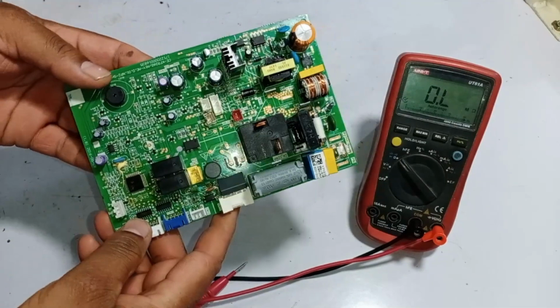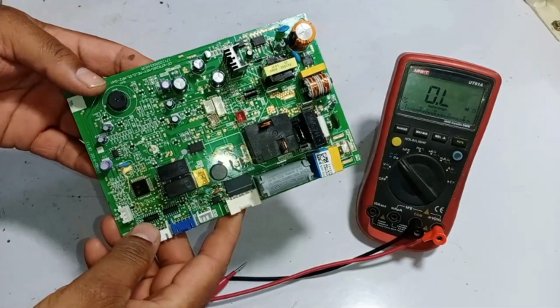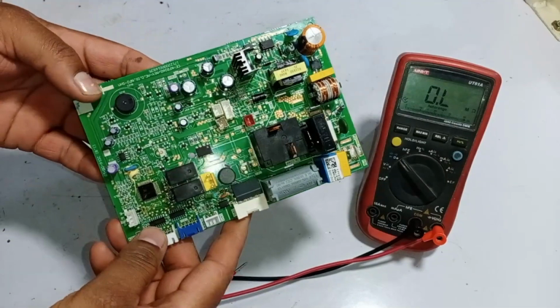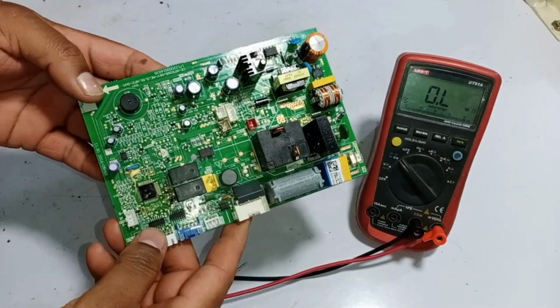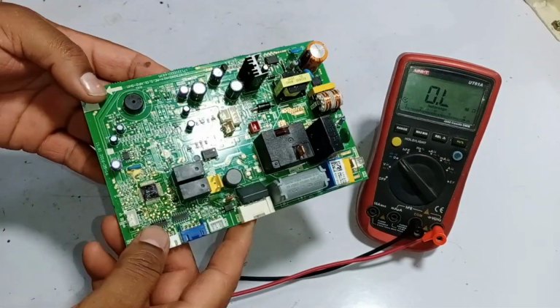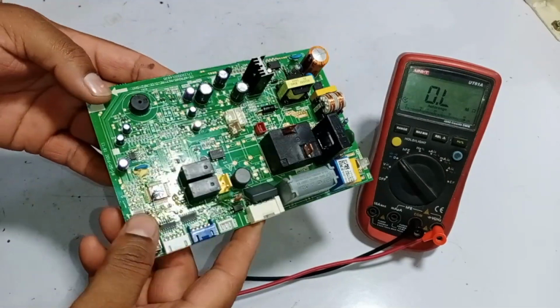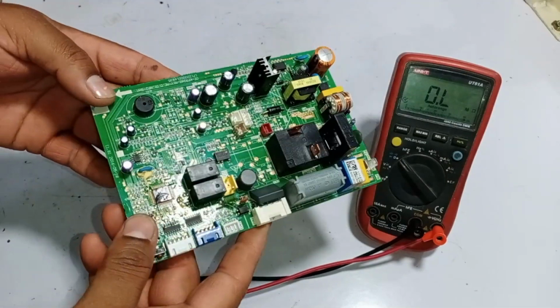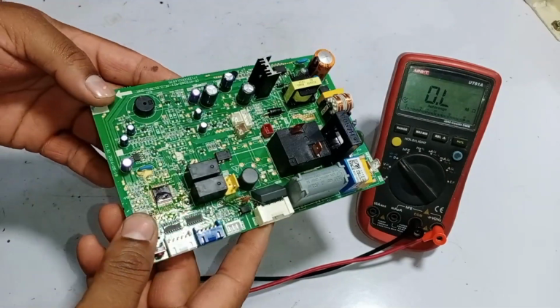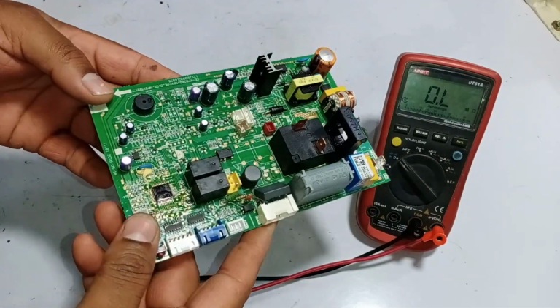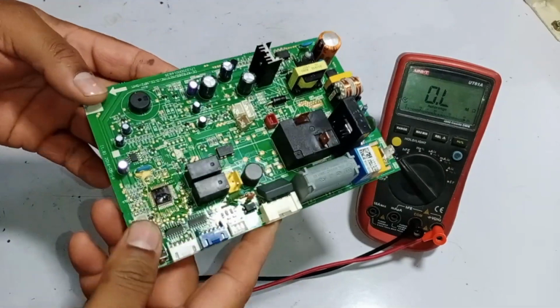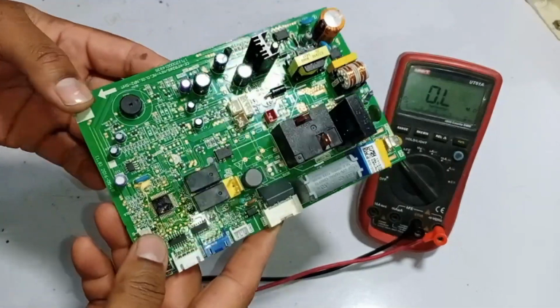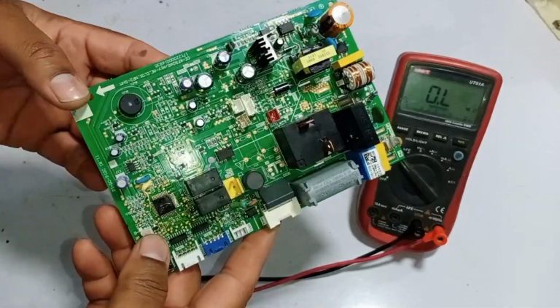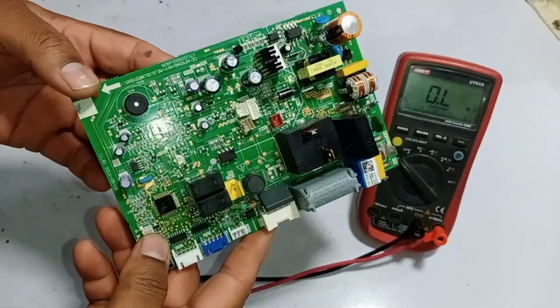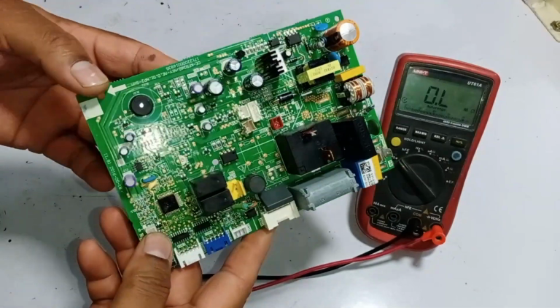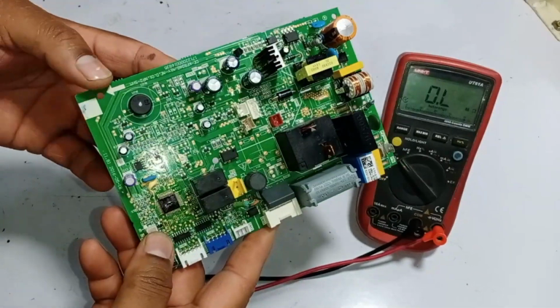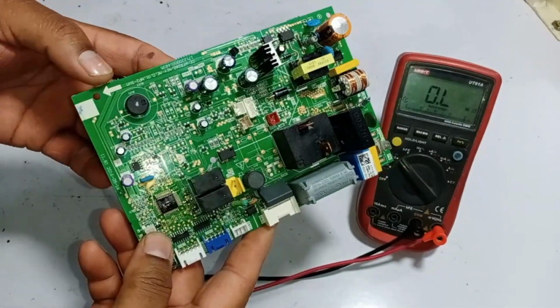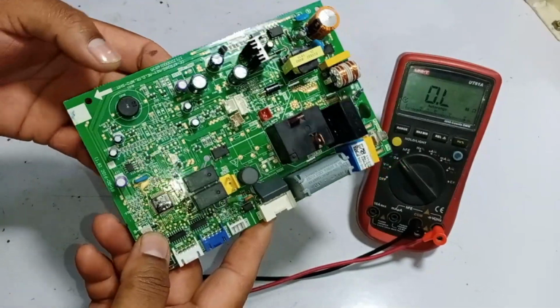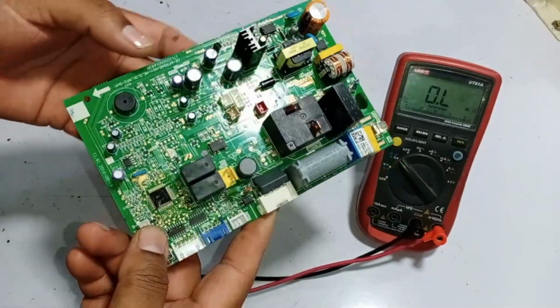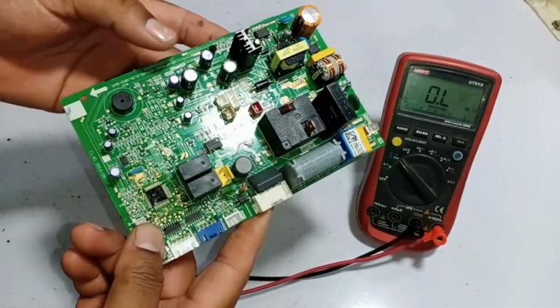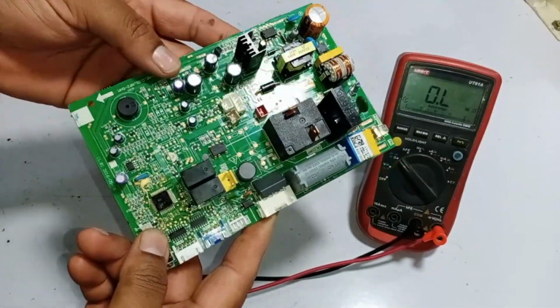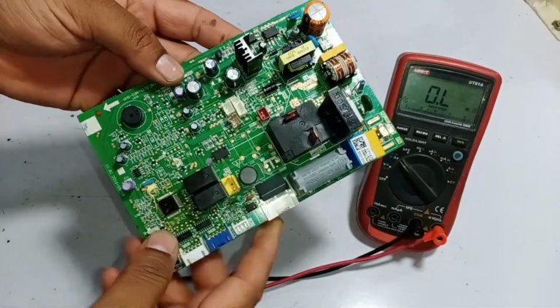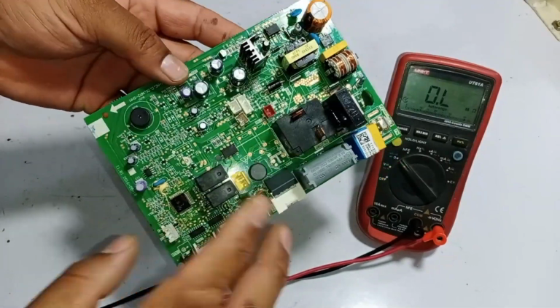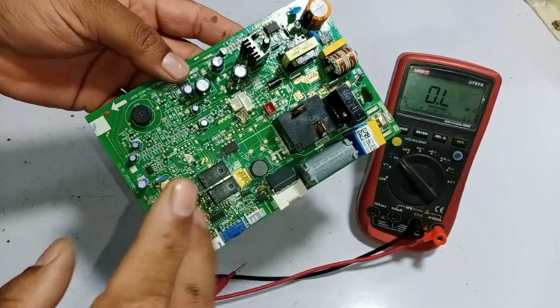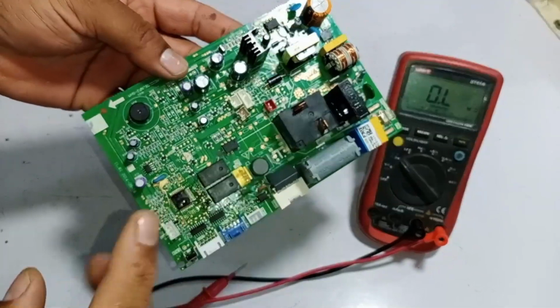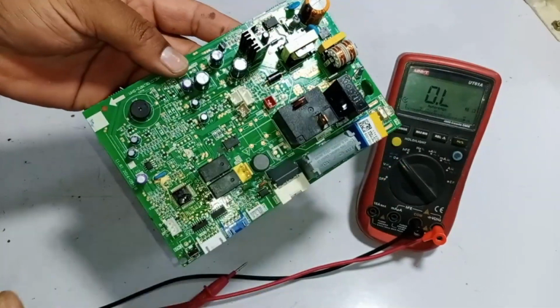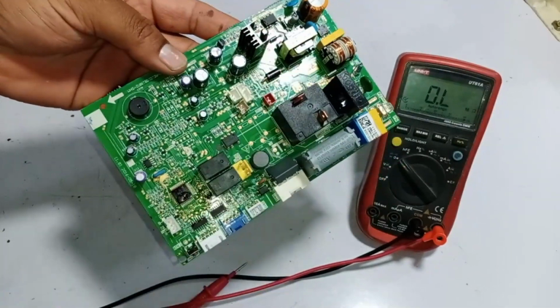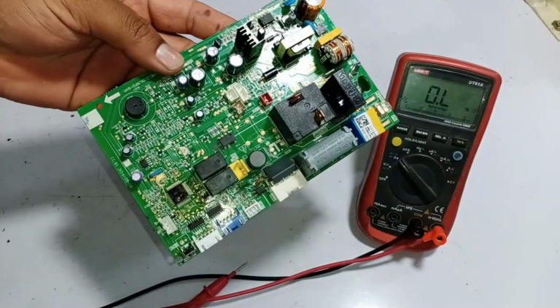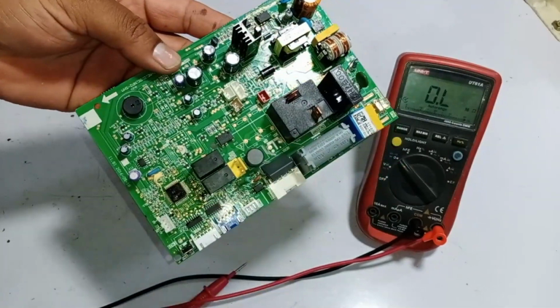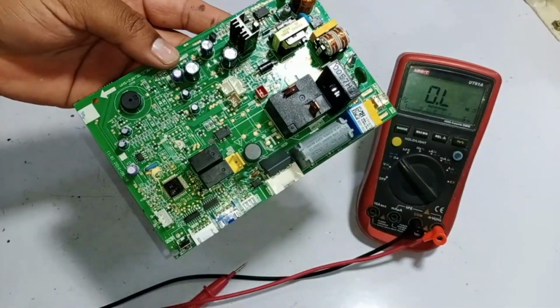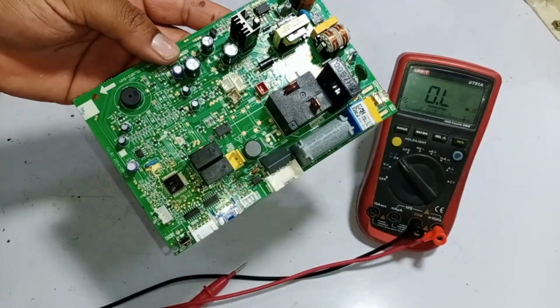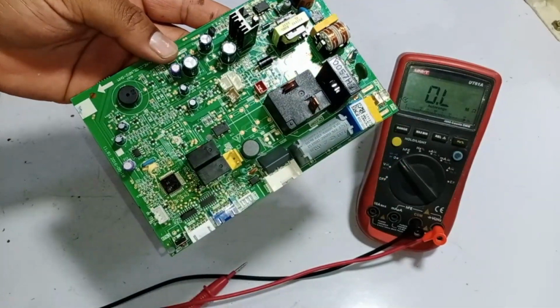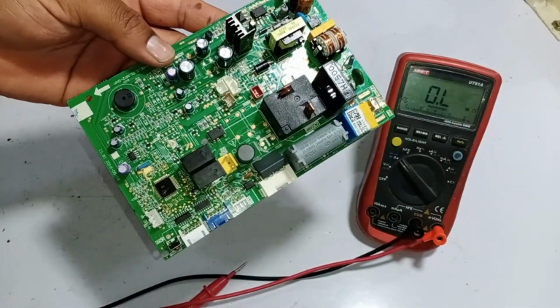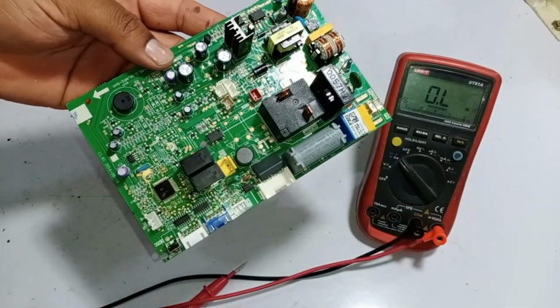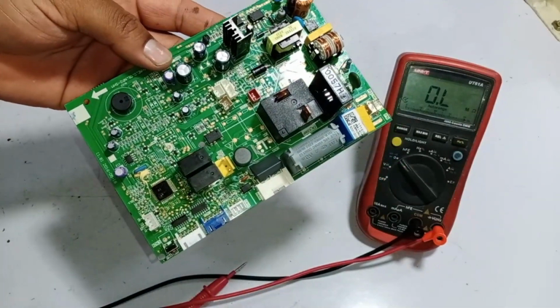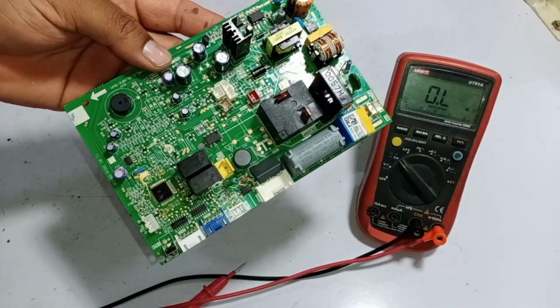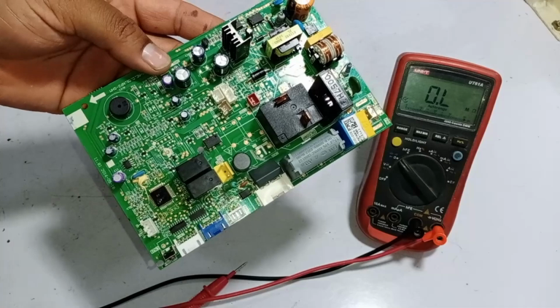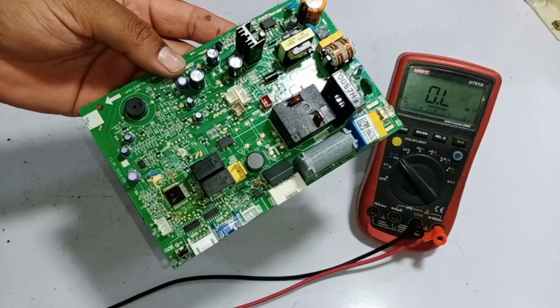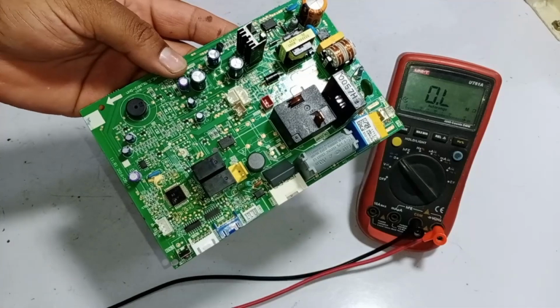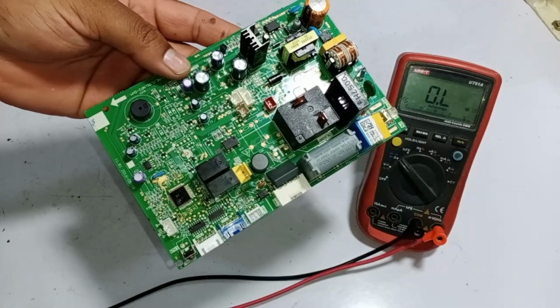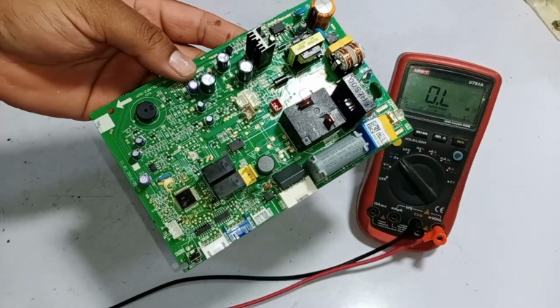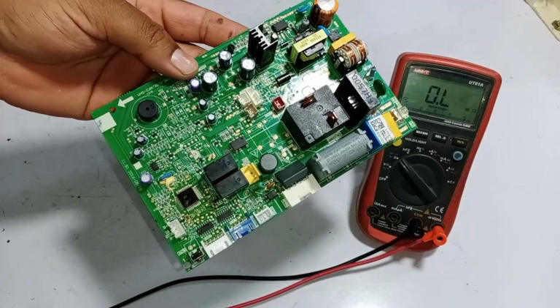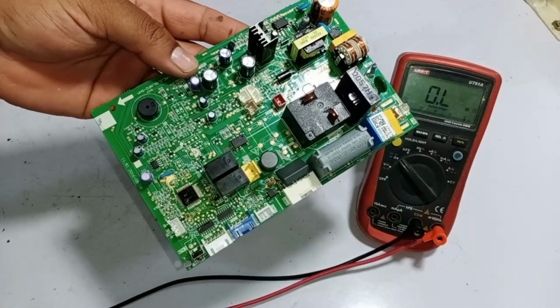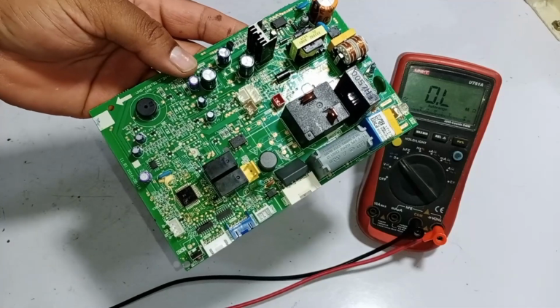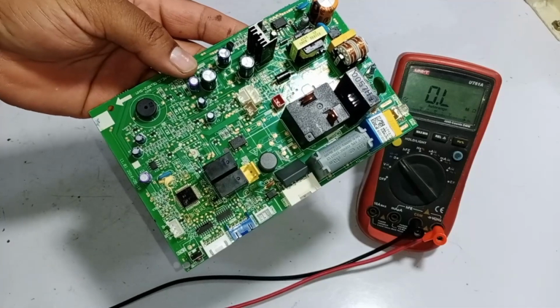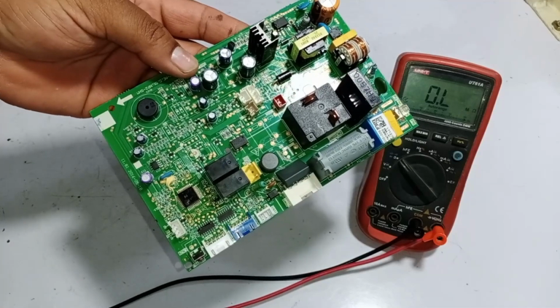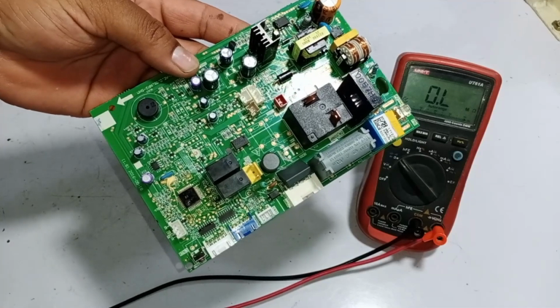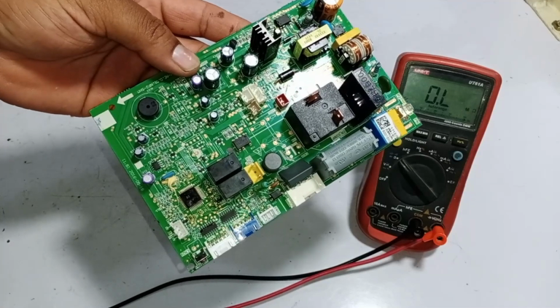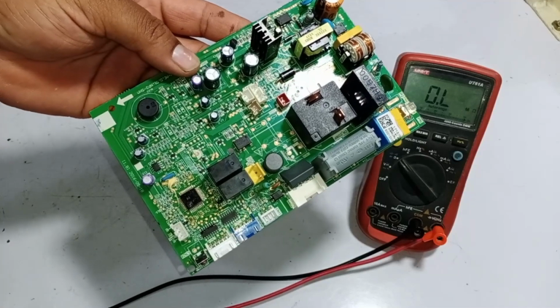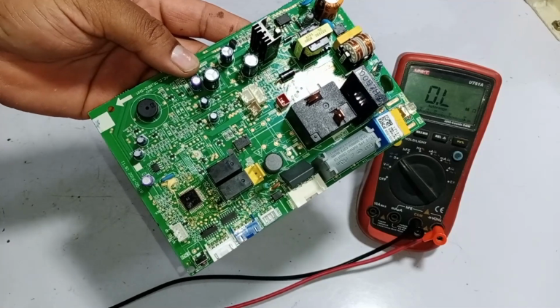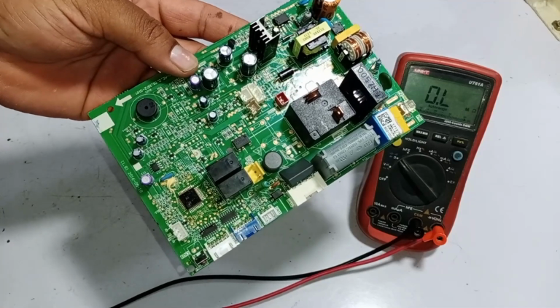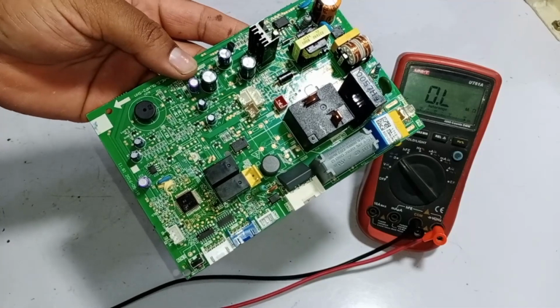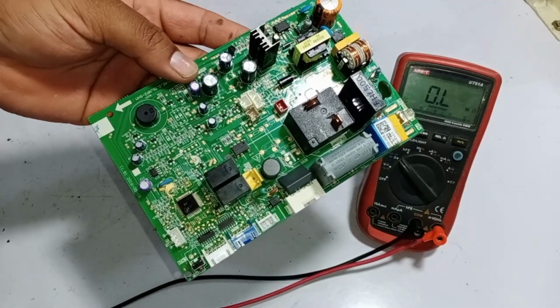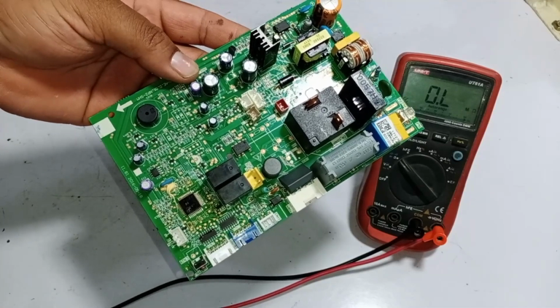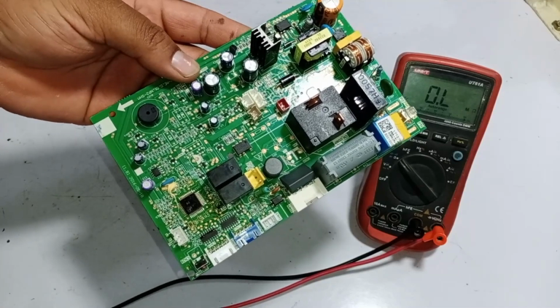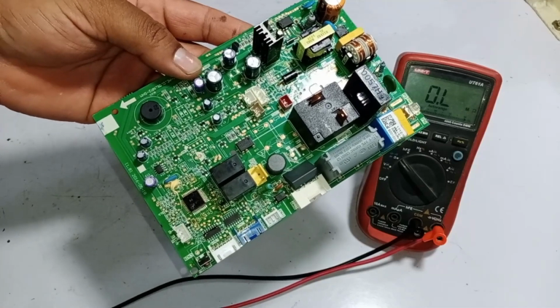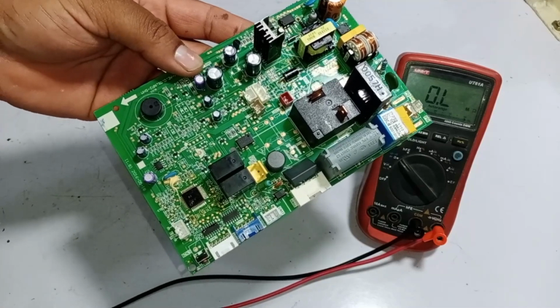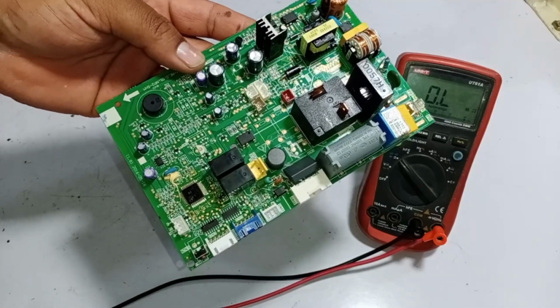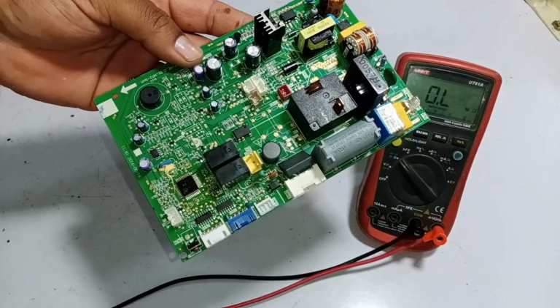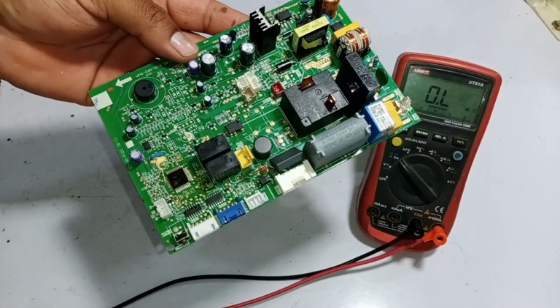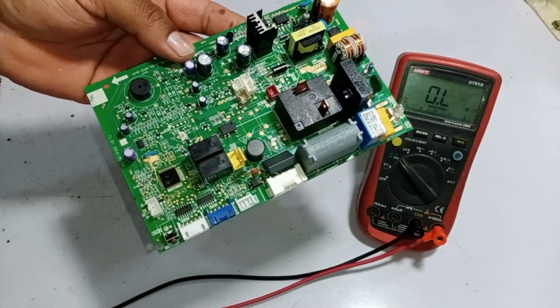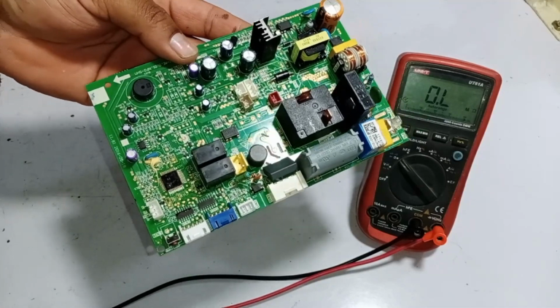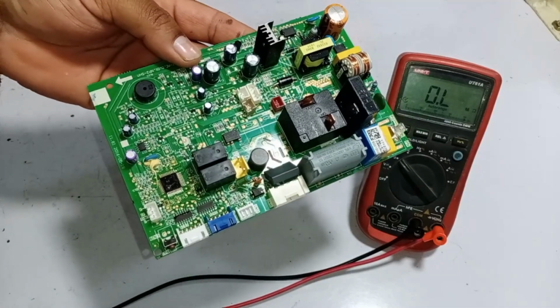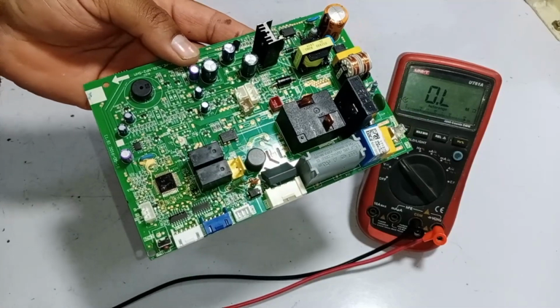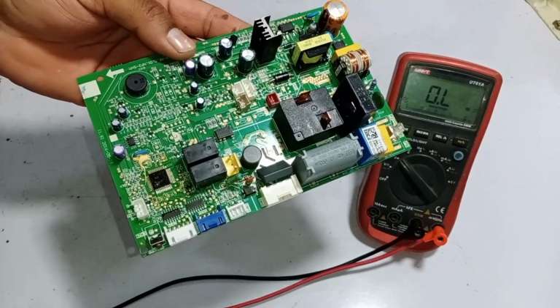We'll check the physical condition of this circuit board, because it is very important. By doing so, you can identify faulty parts on the circuit.